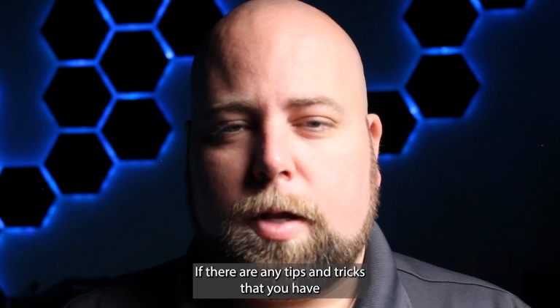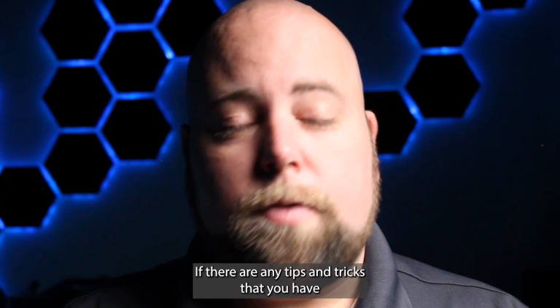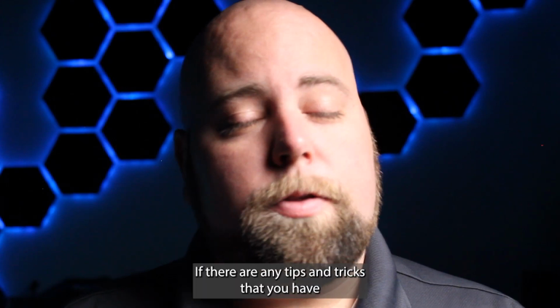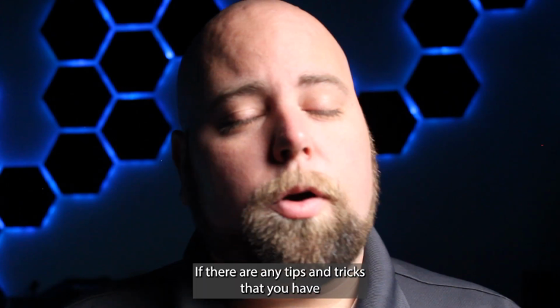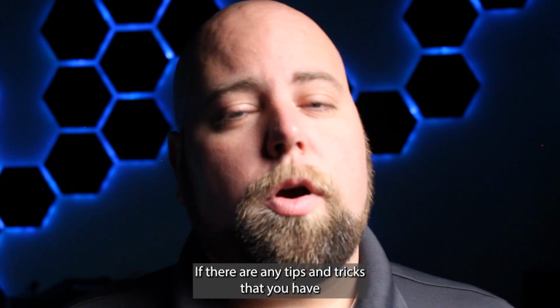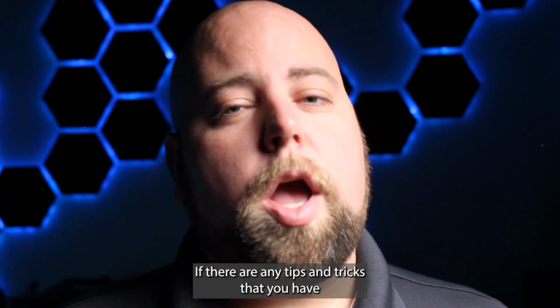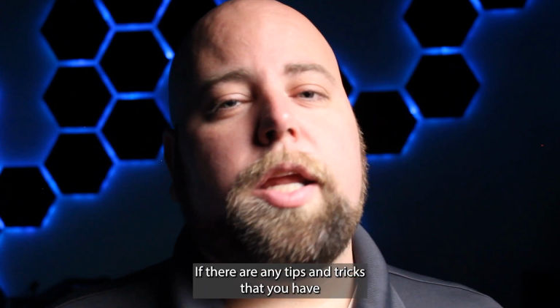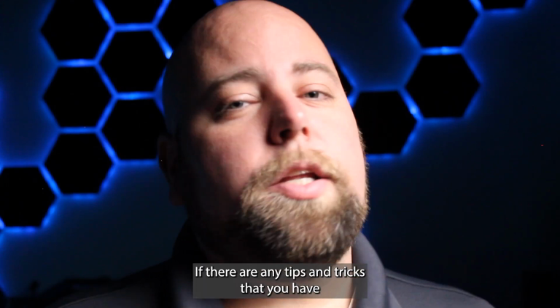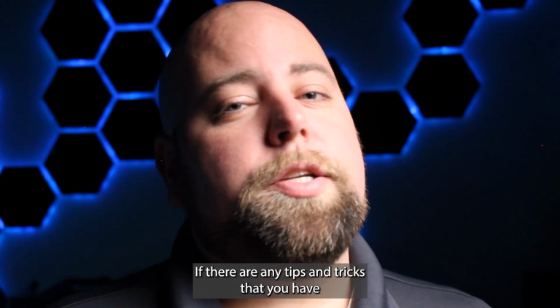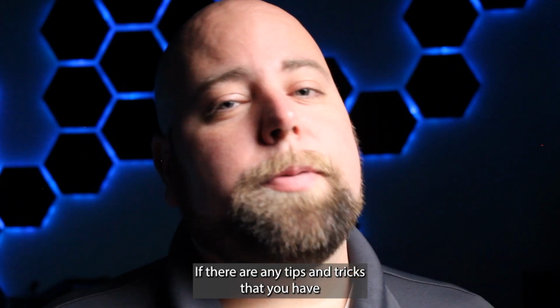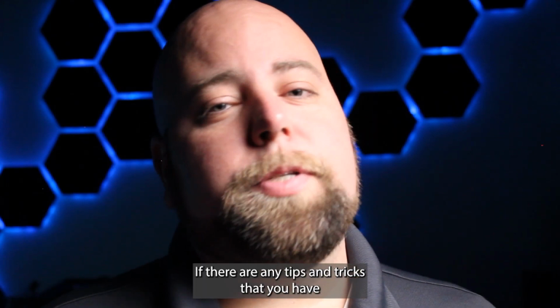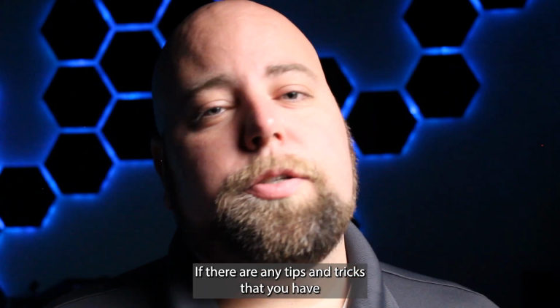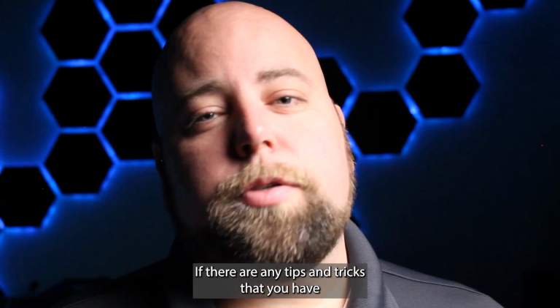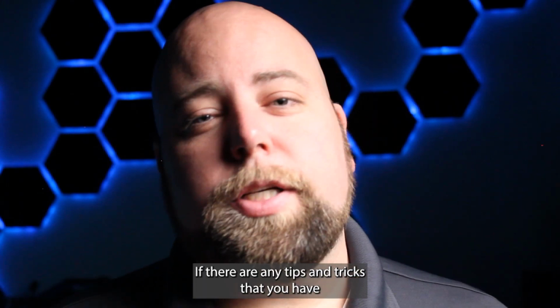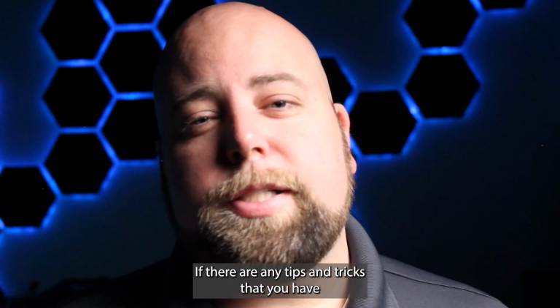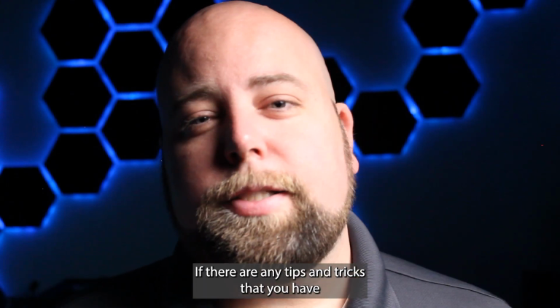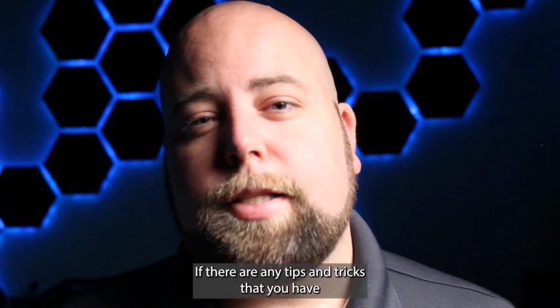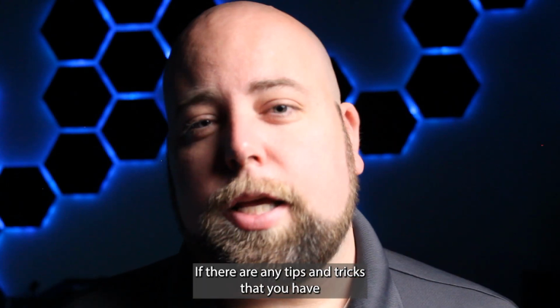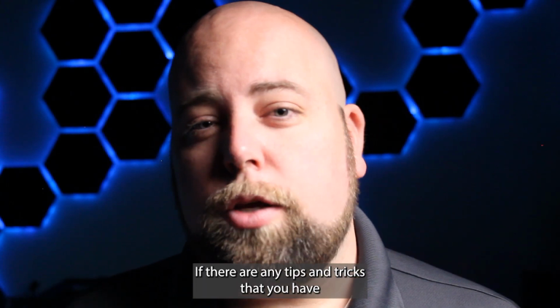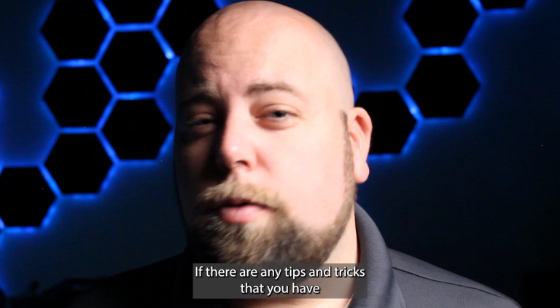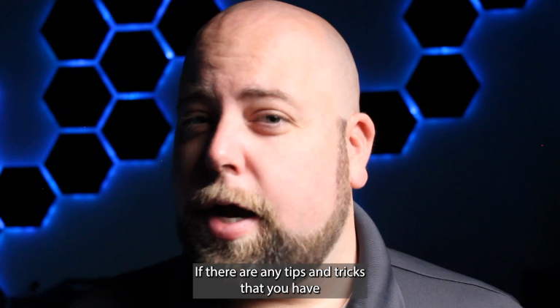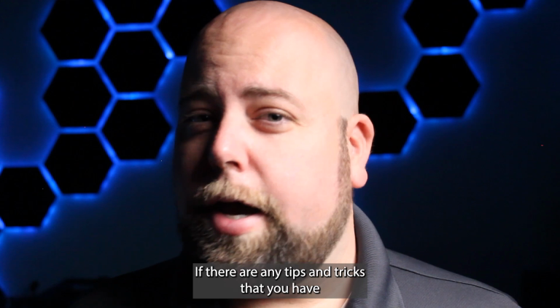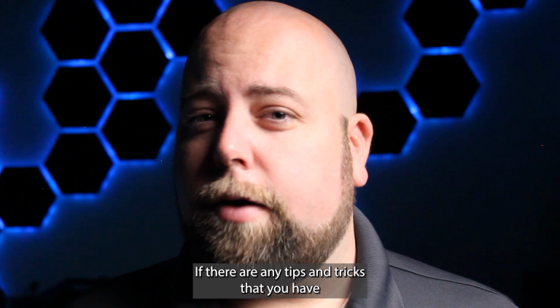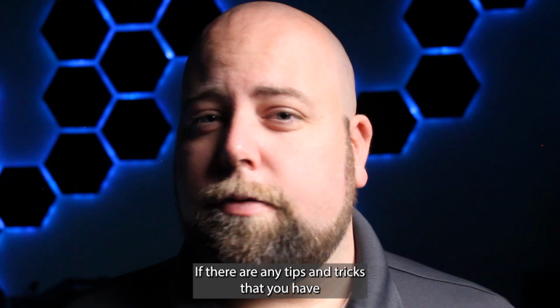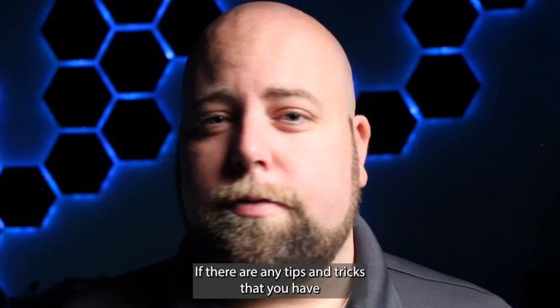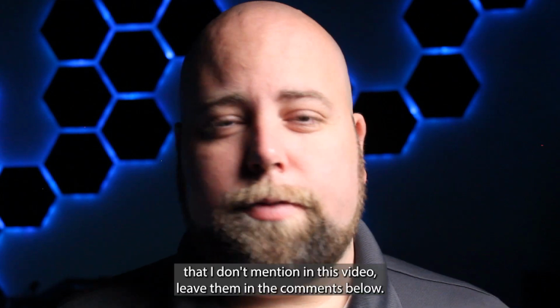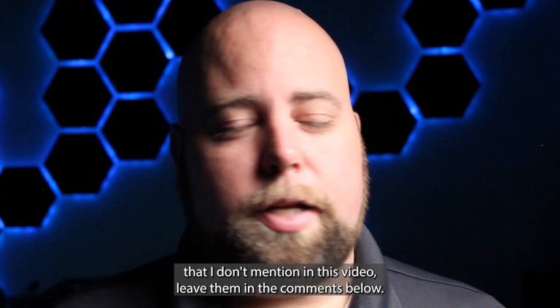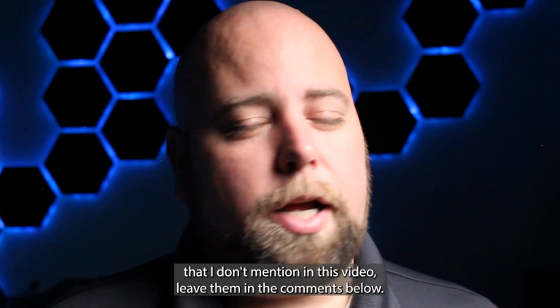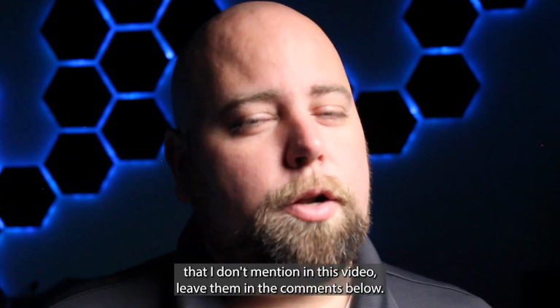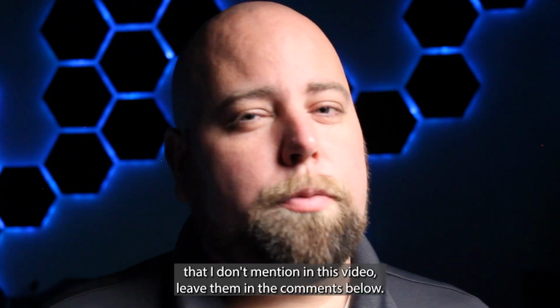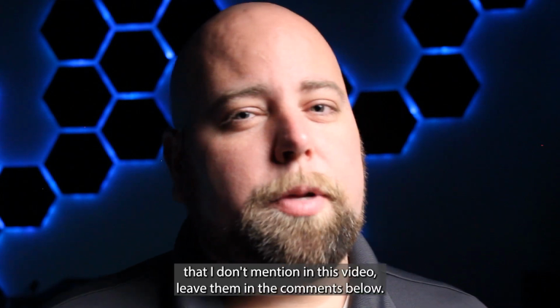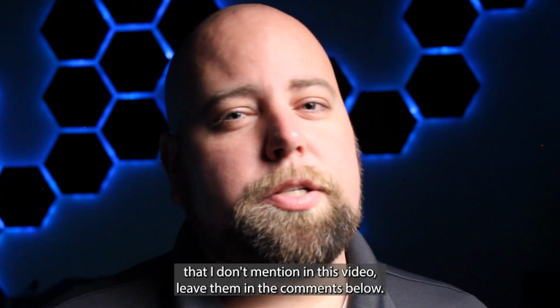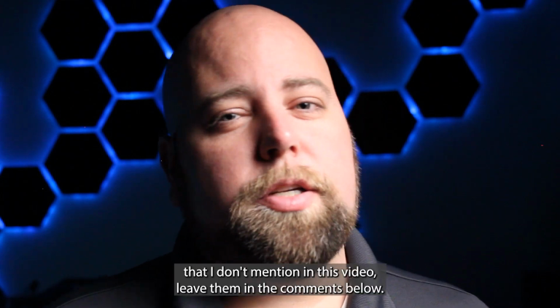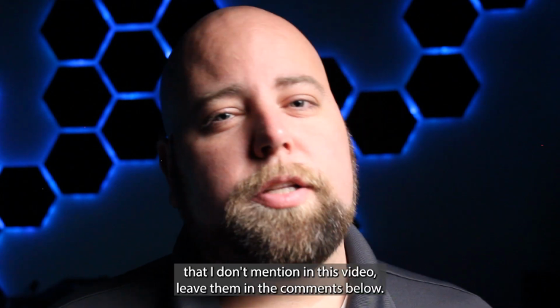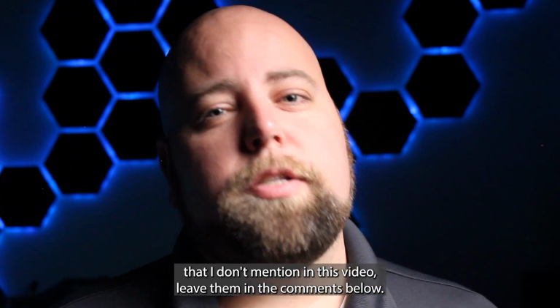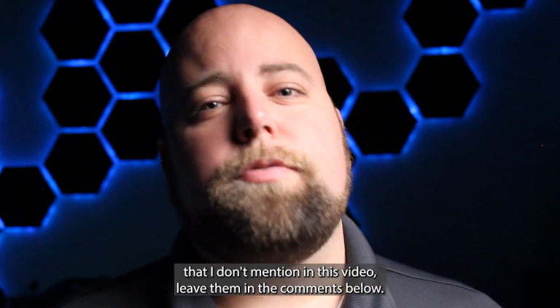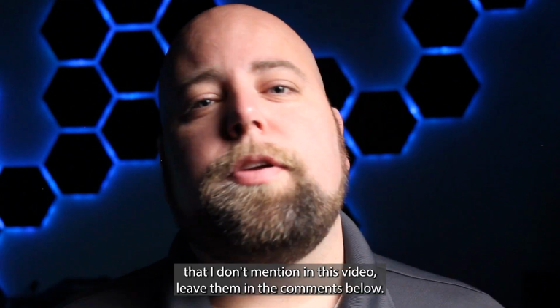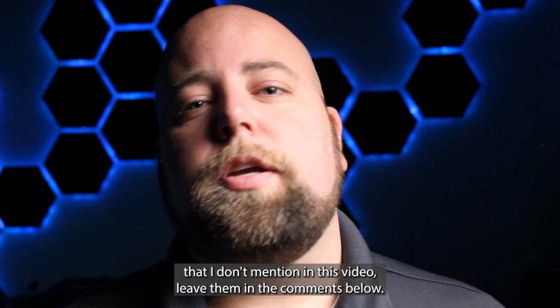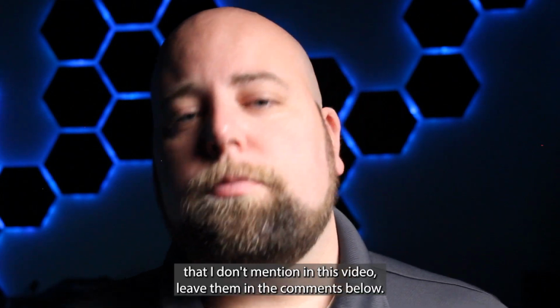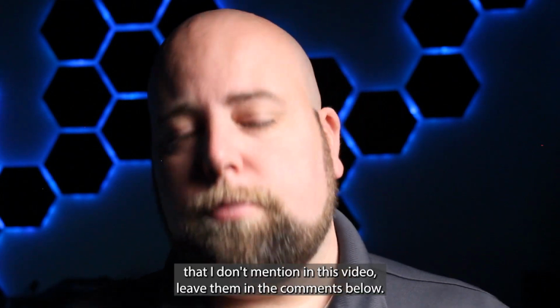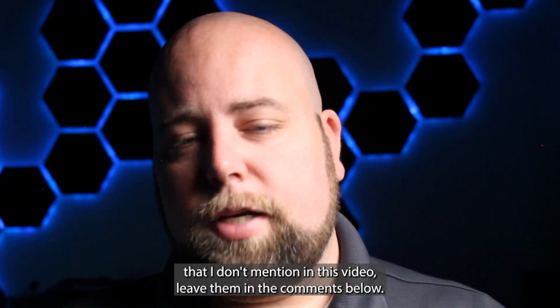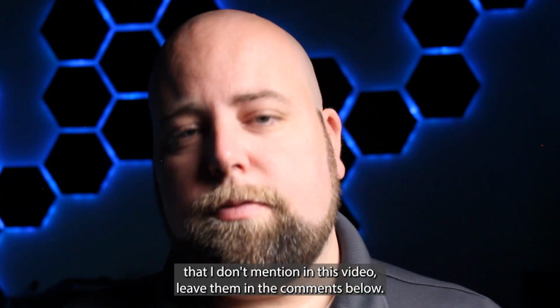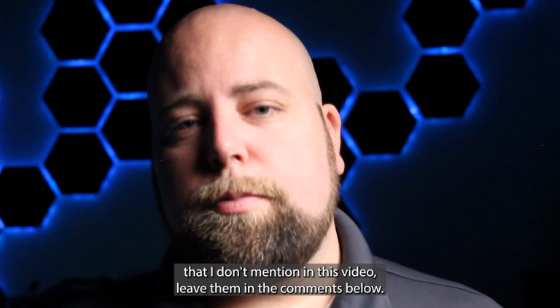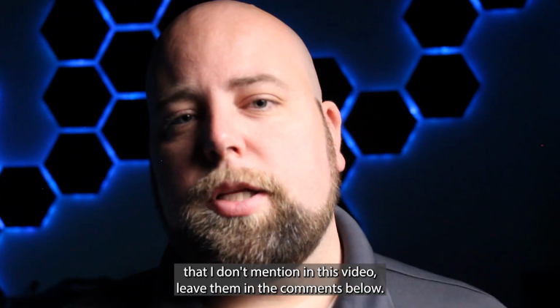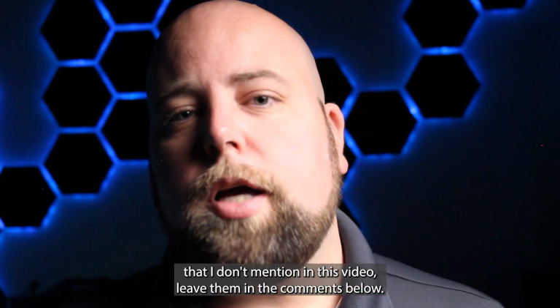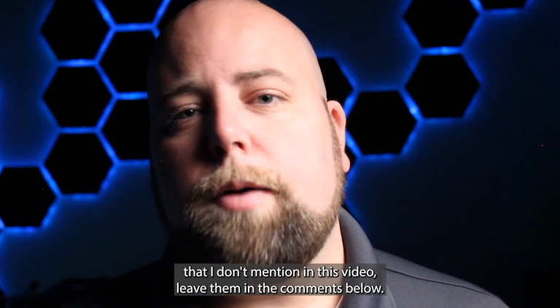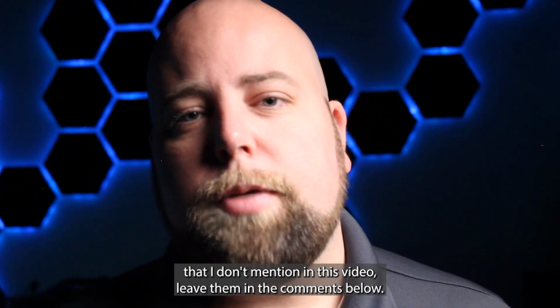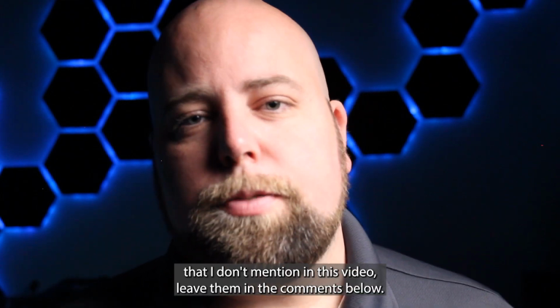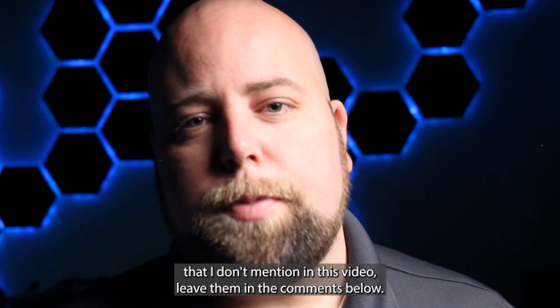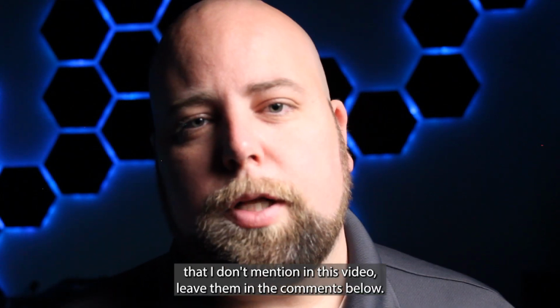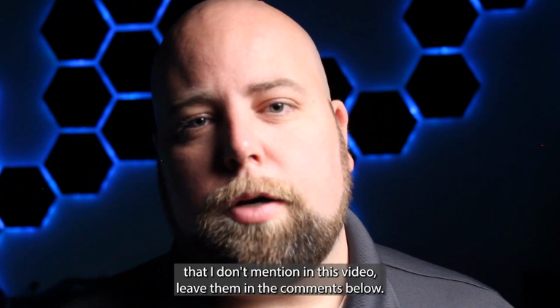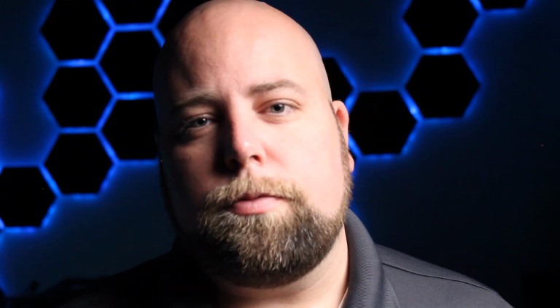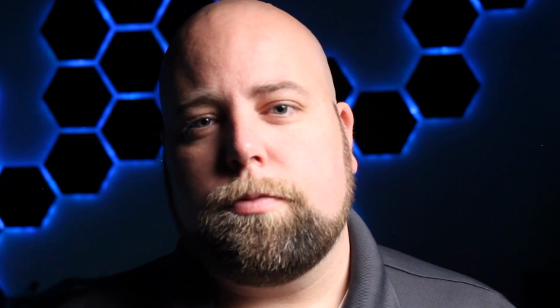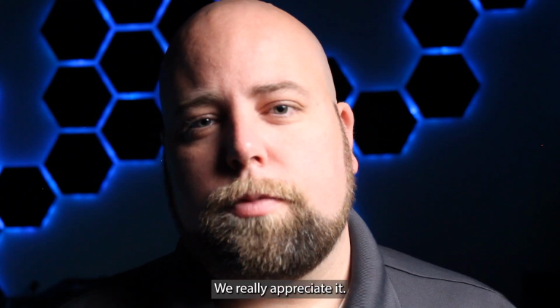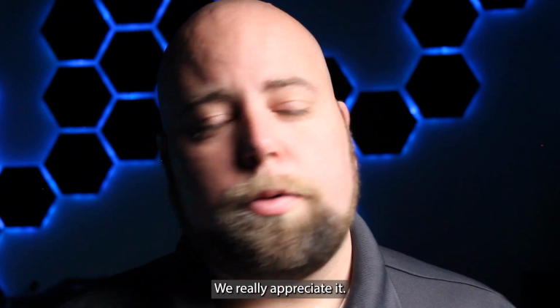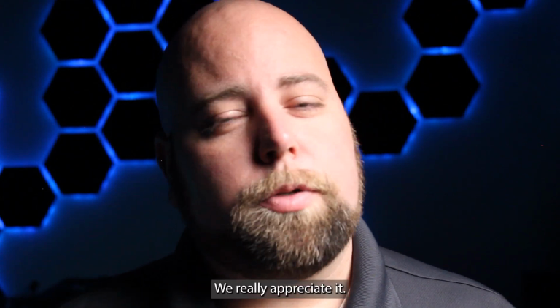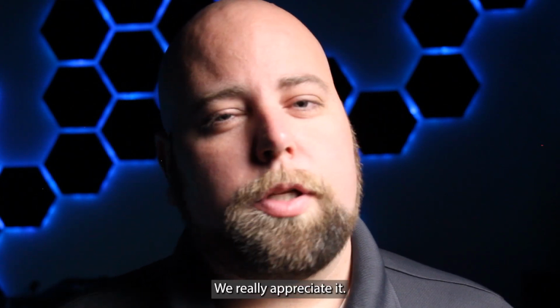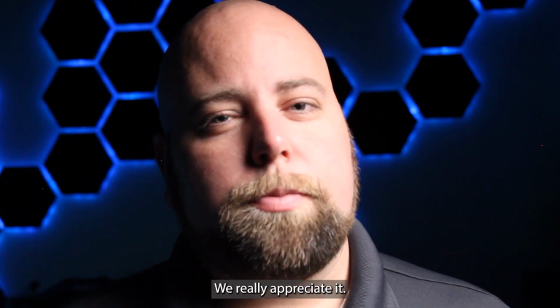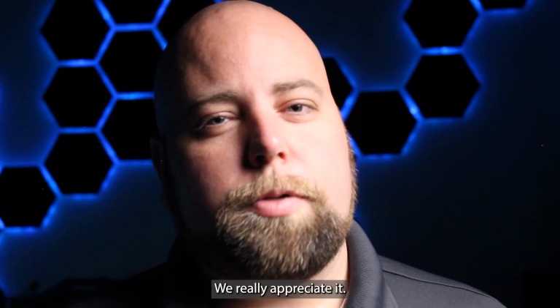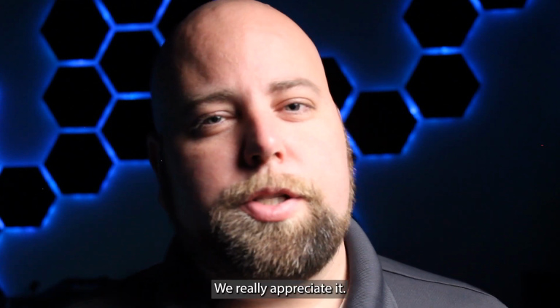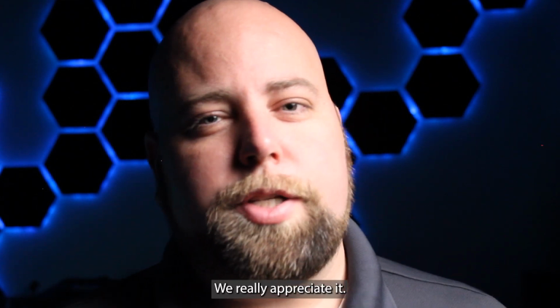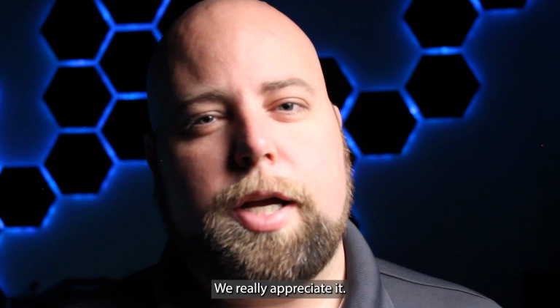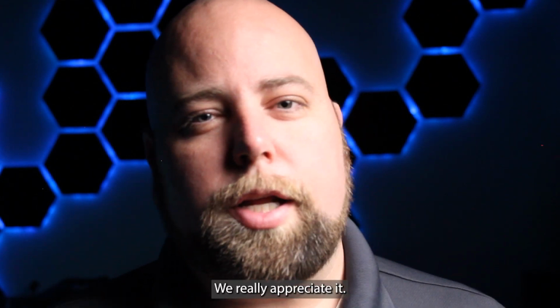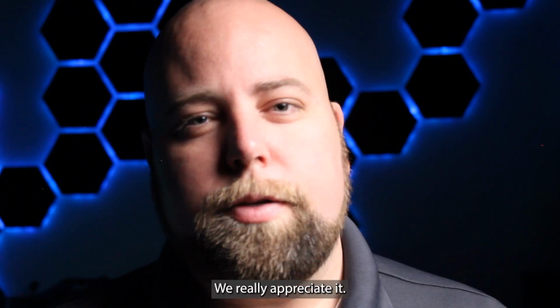If there are any tips and tricks that you have that I don't mention in this video, leave them in the comments below. We really appreciate it.